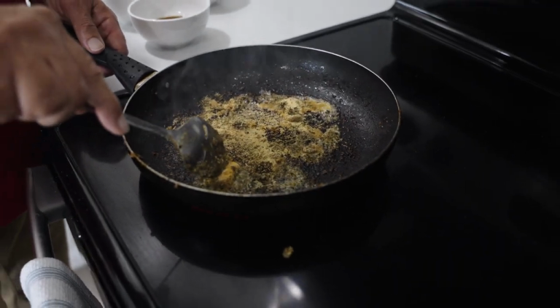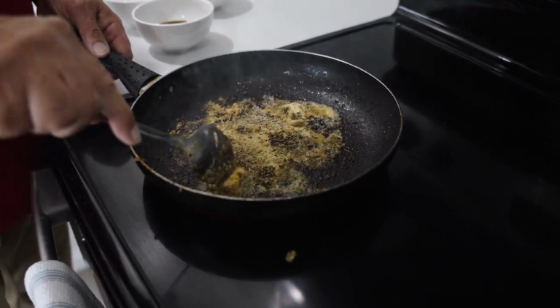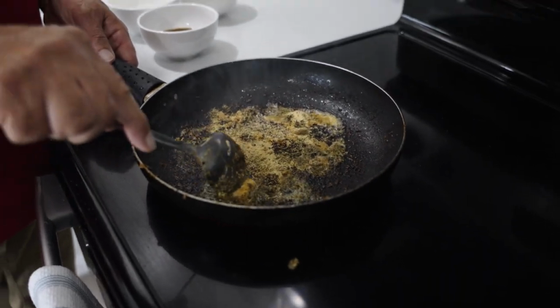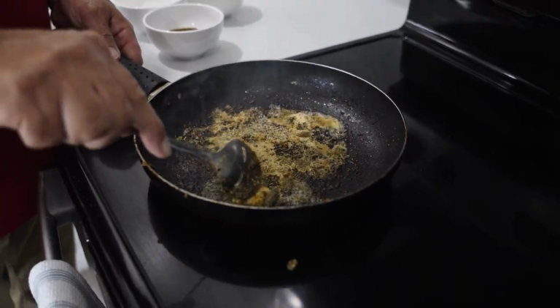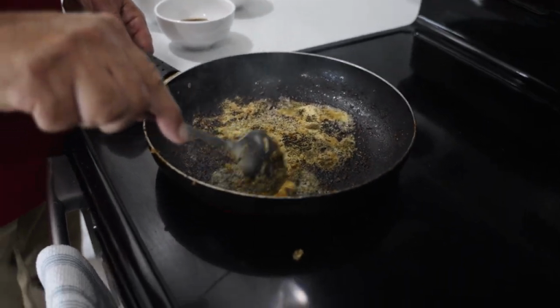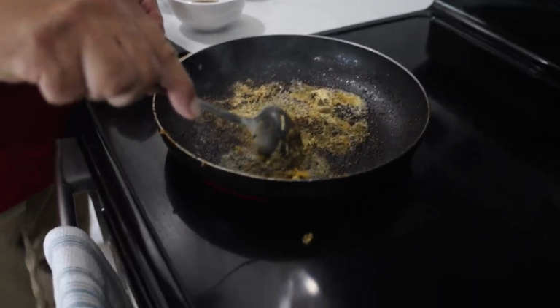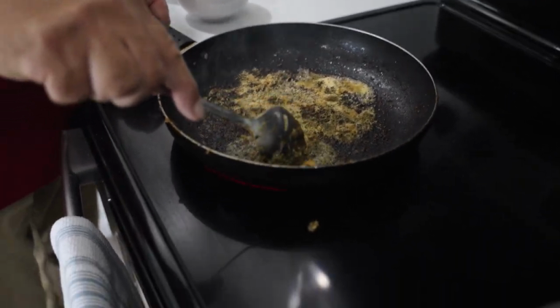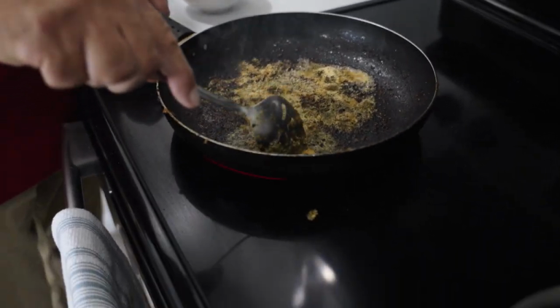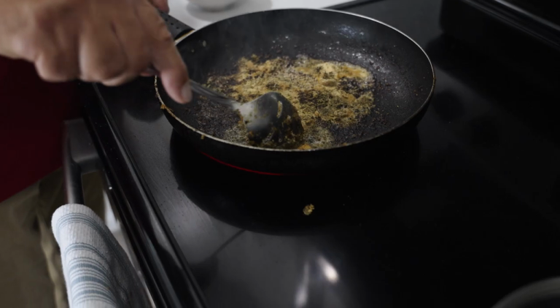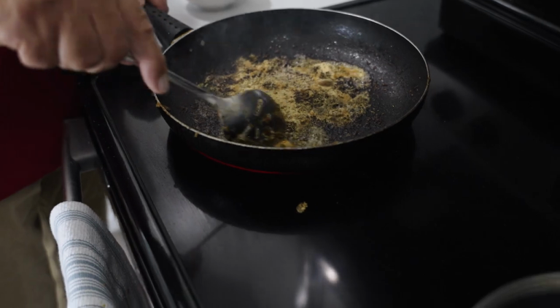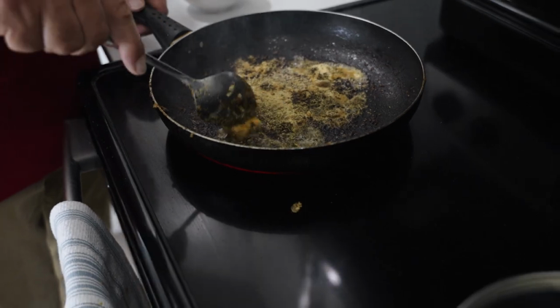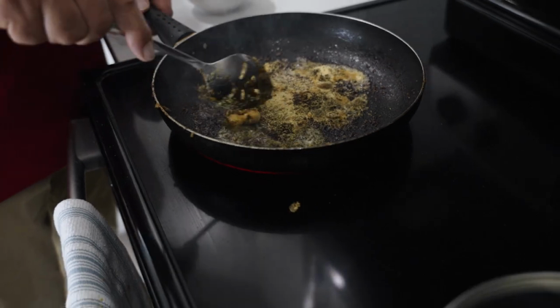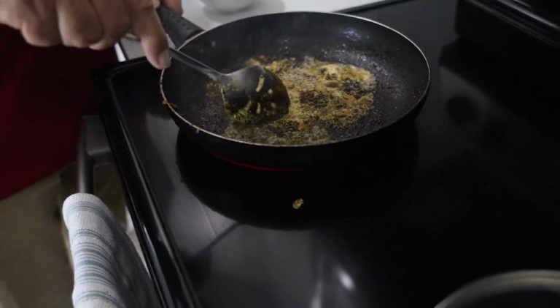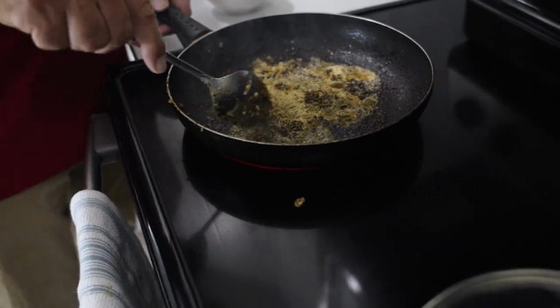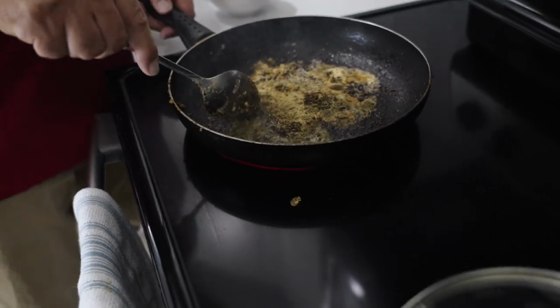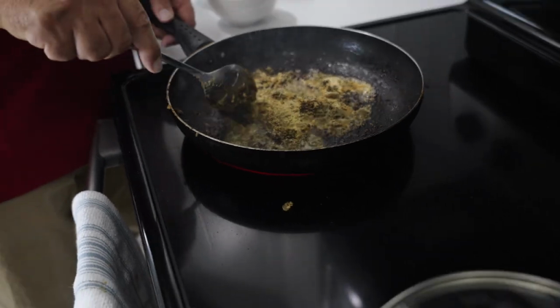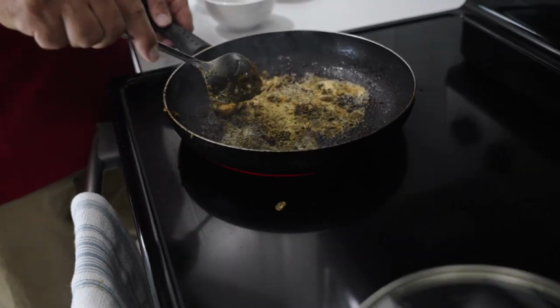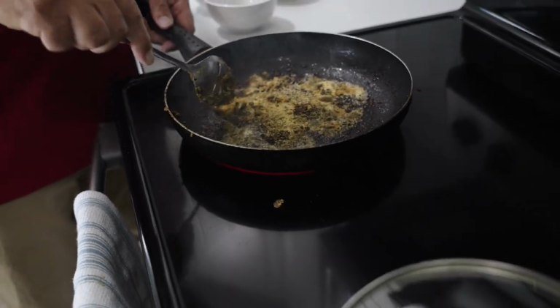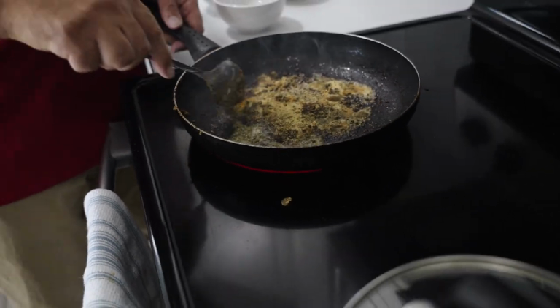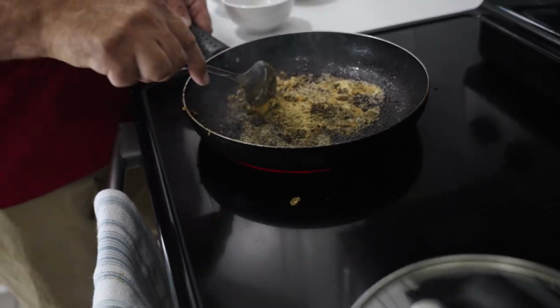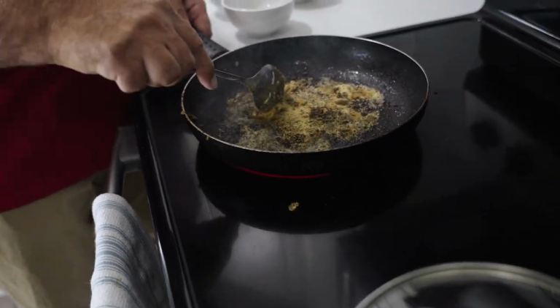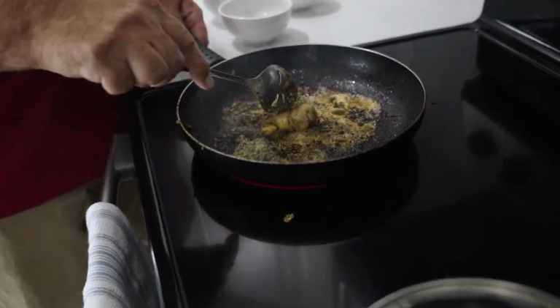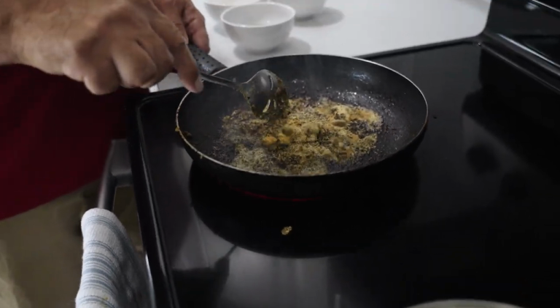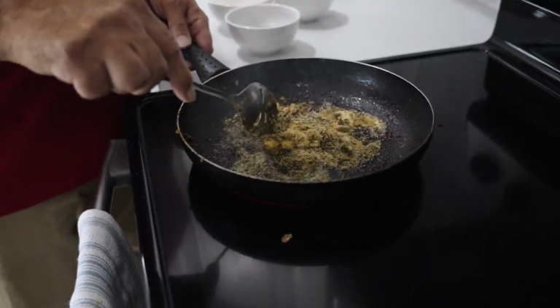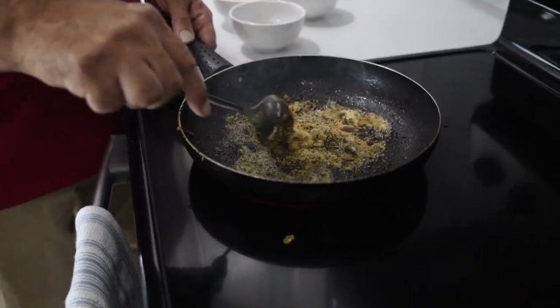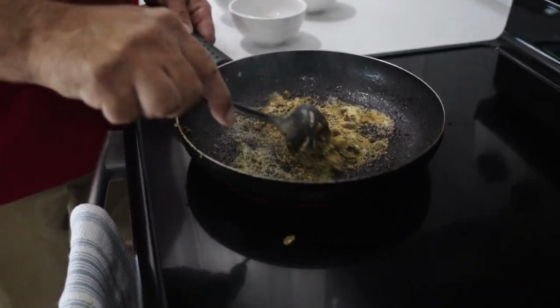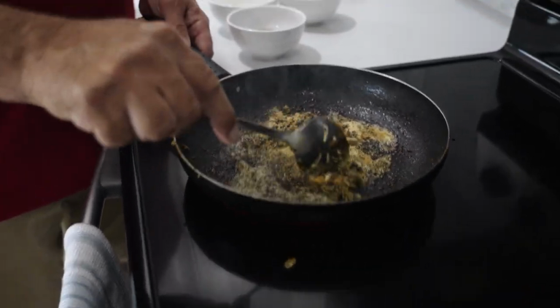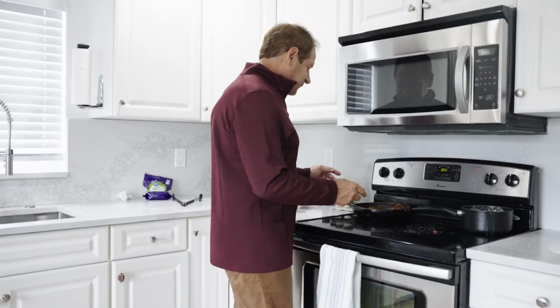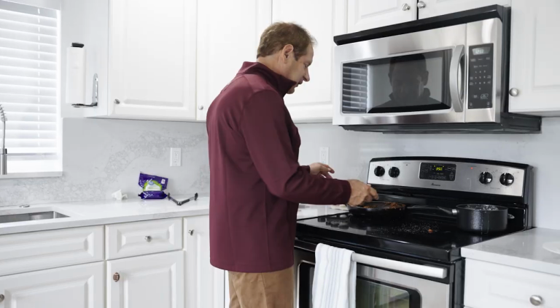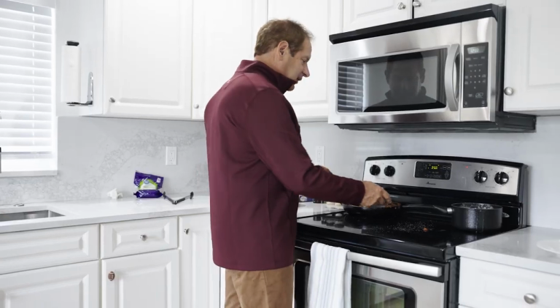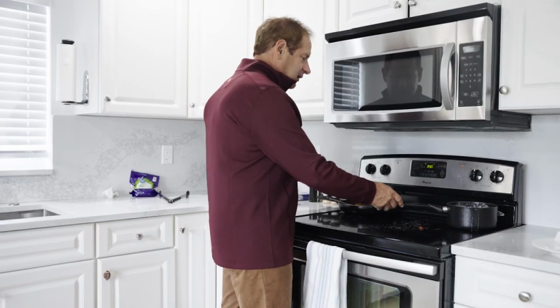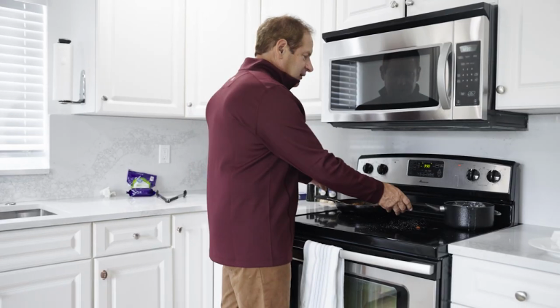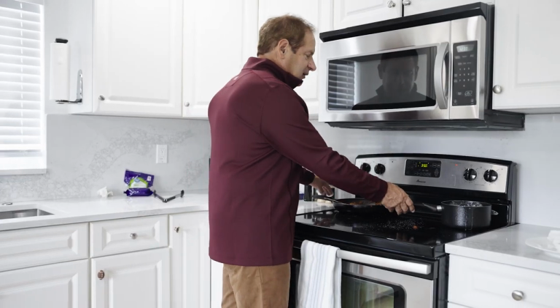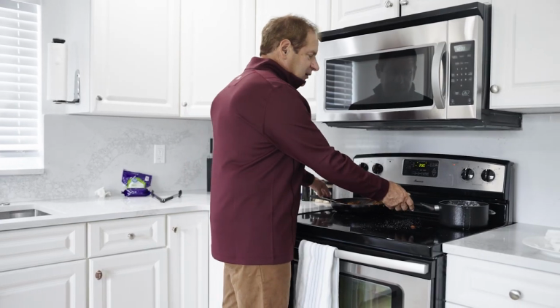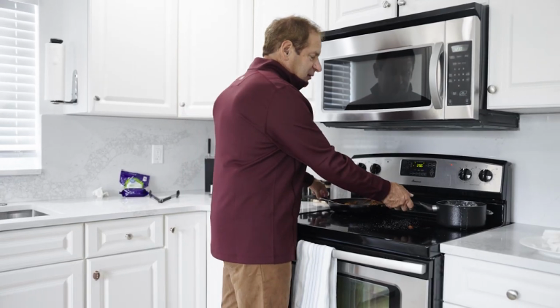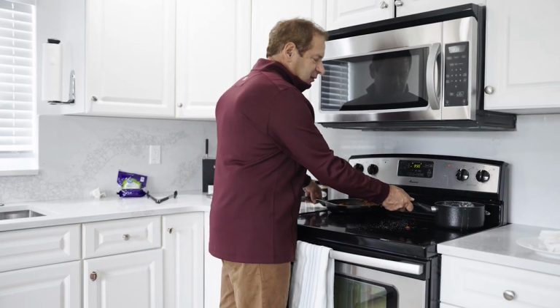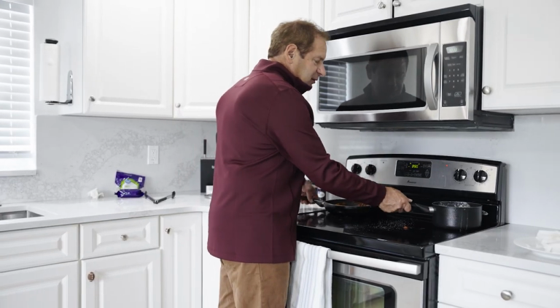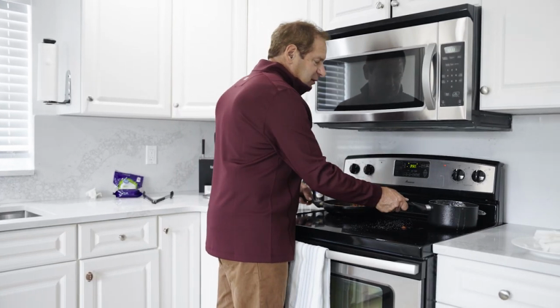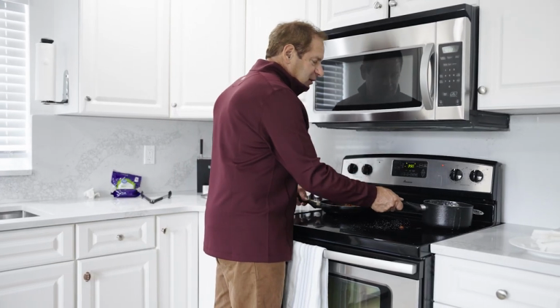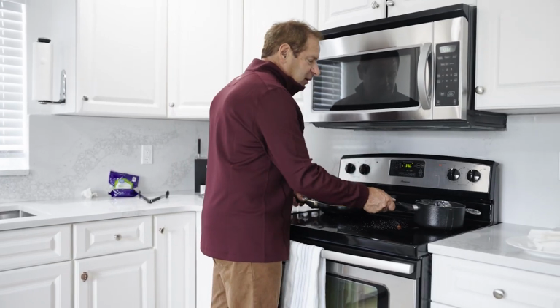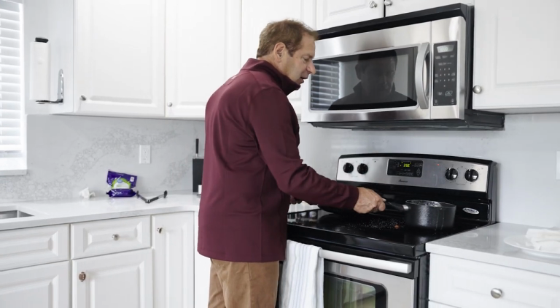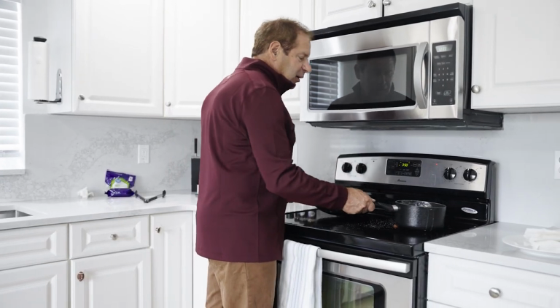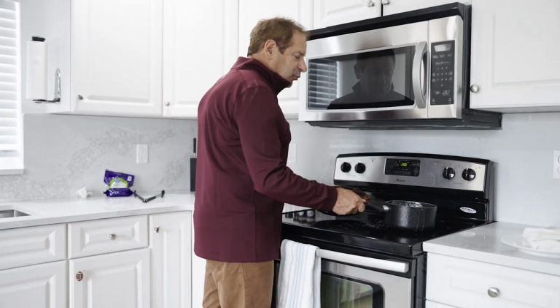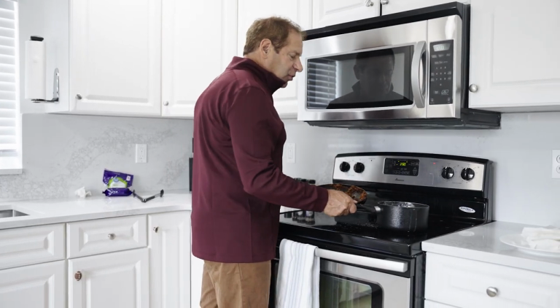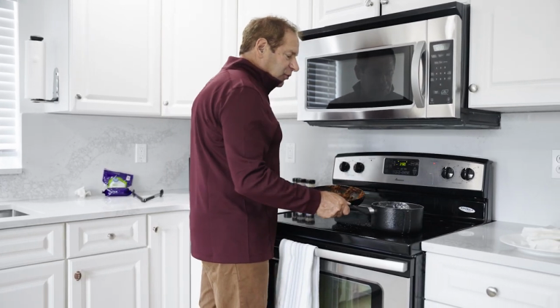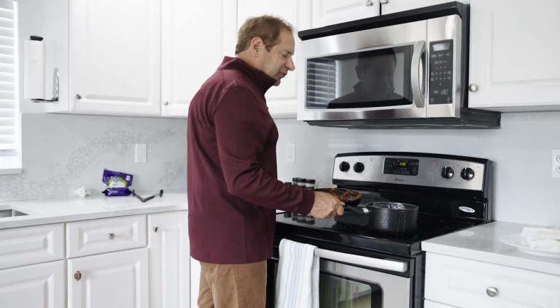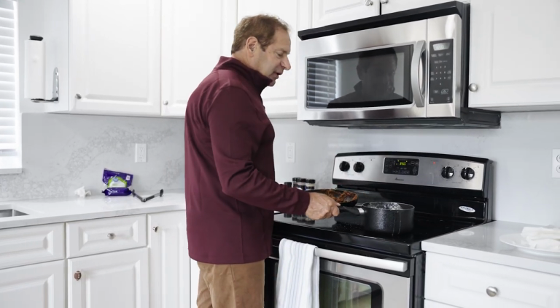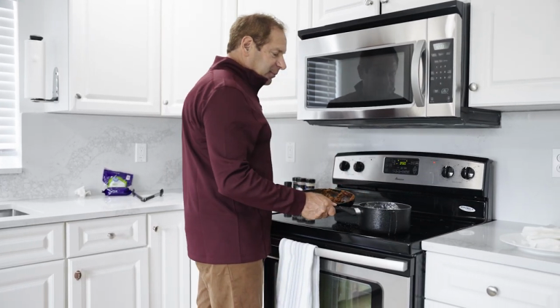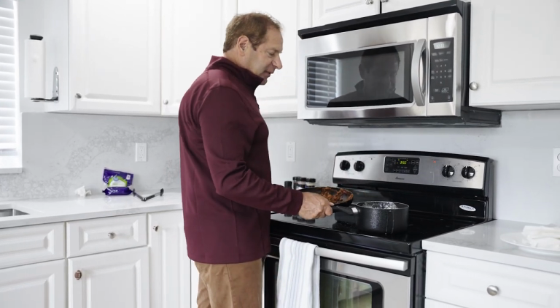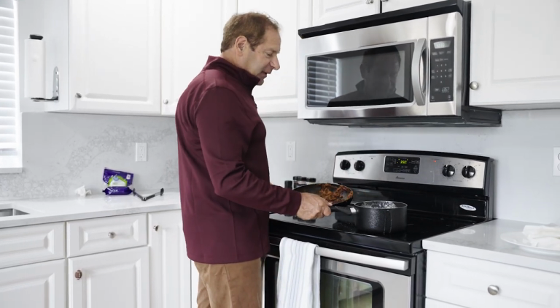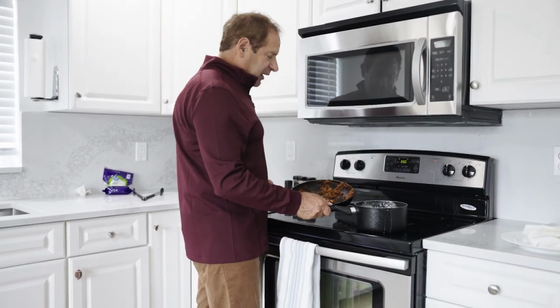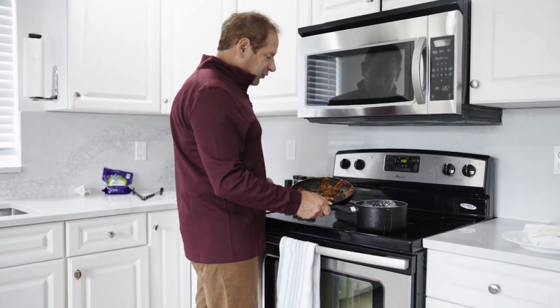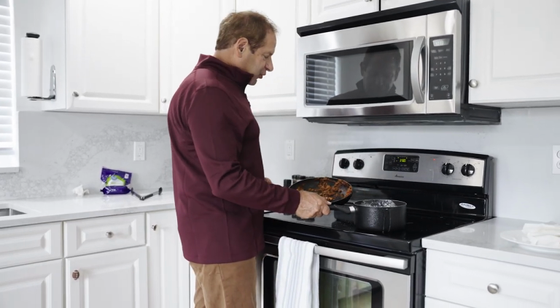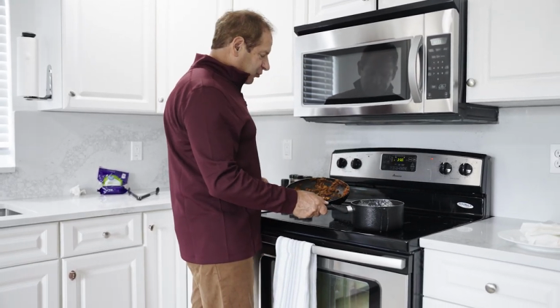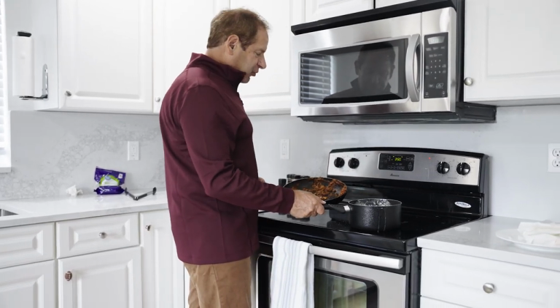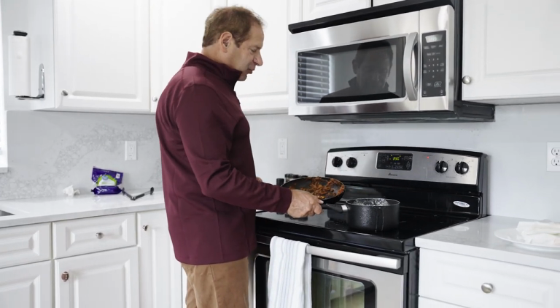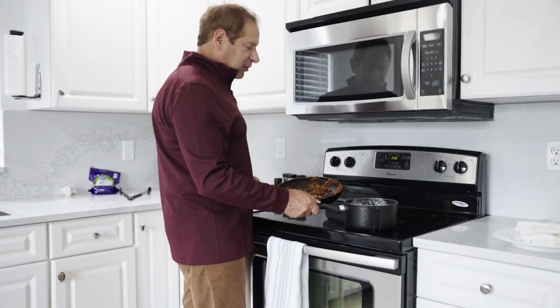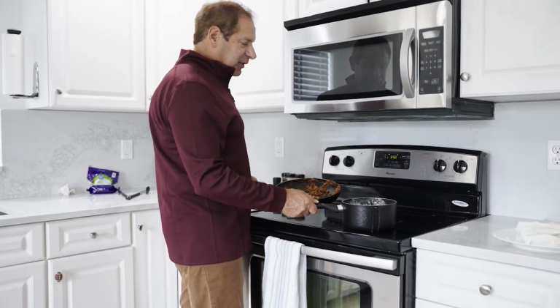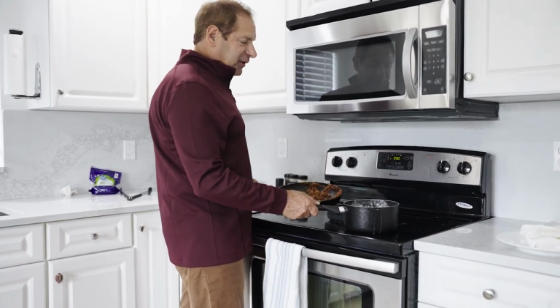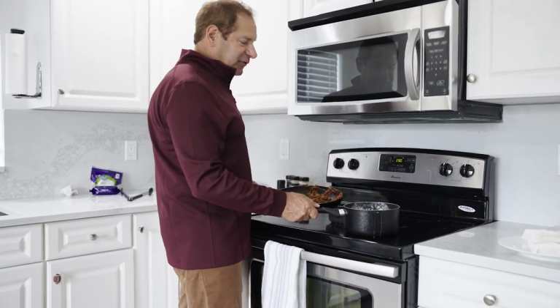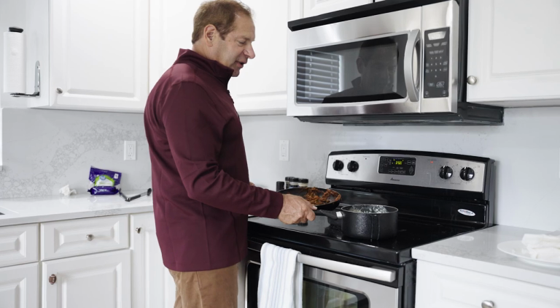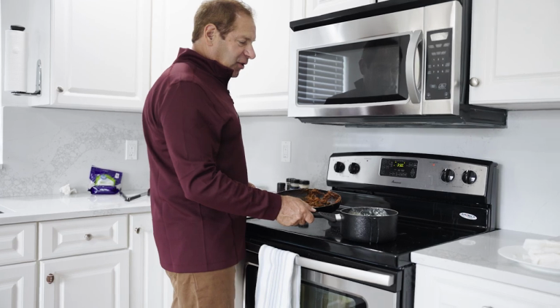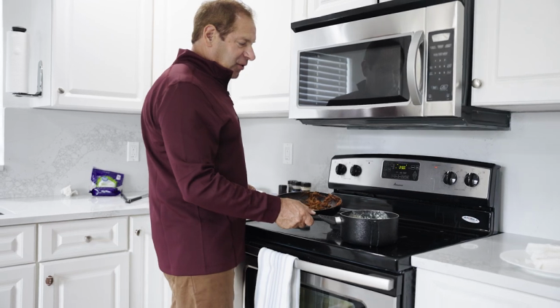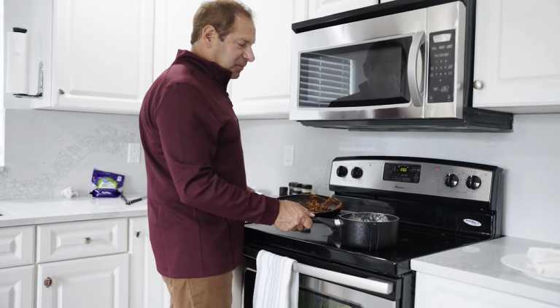The butter's not melting yet. Pro tip: have your crew clean as they go.